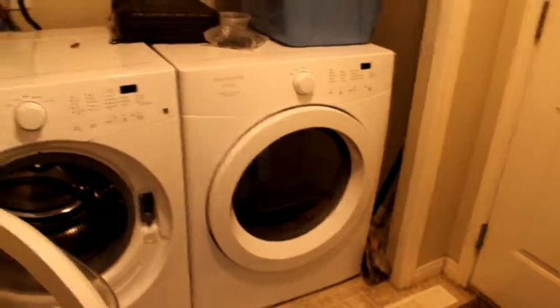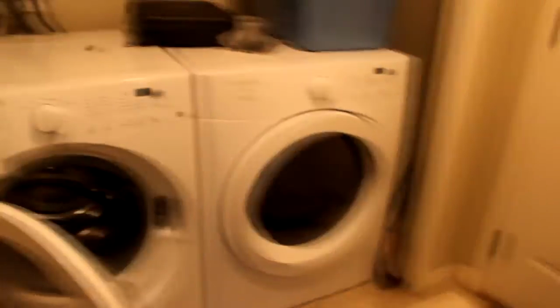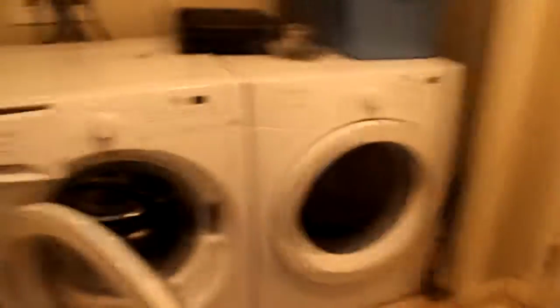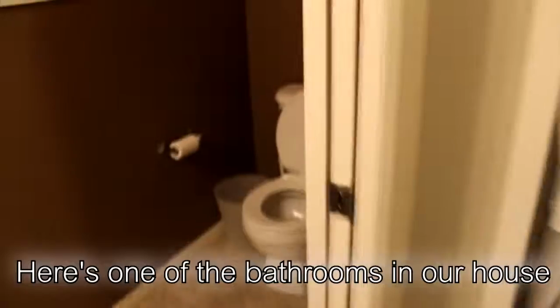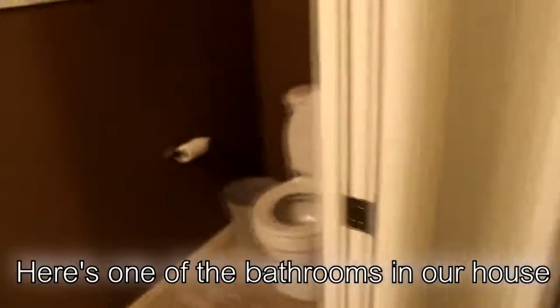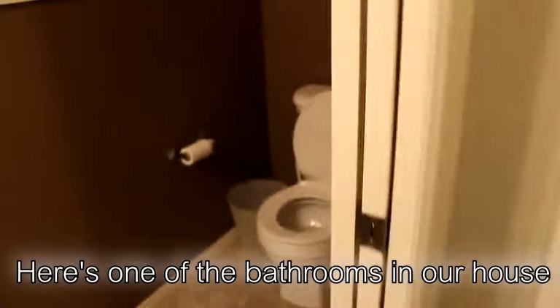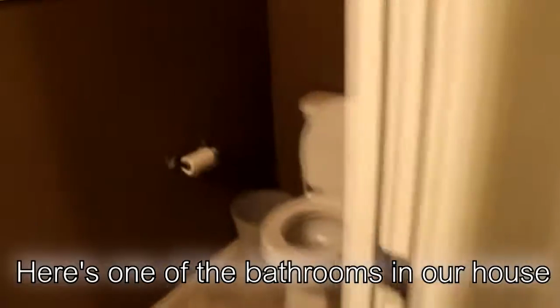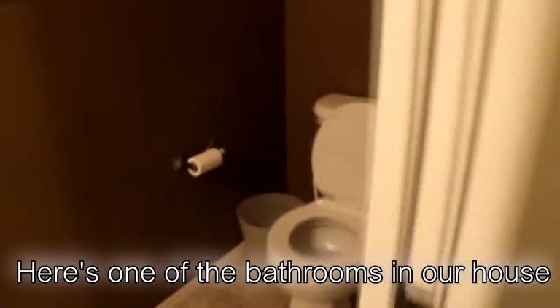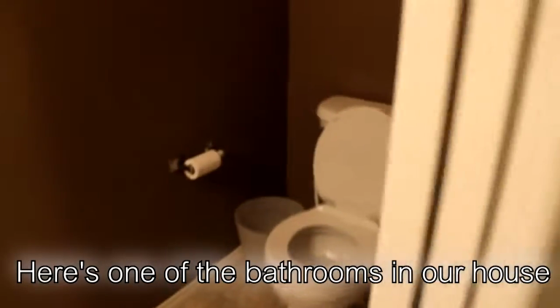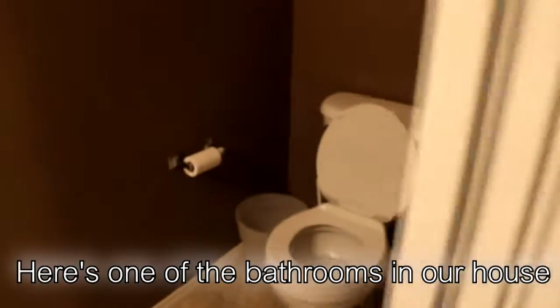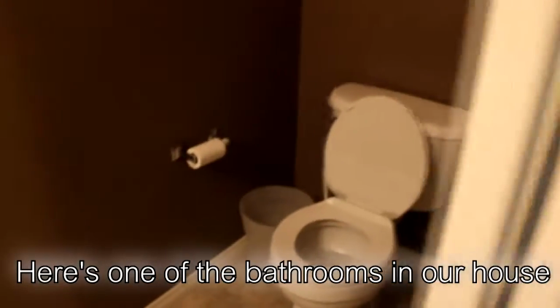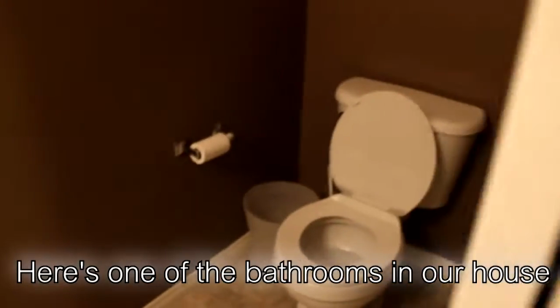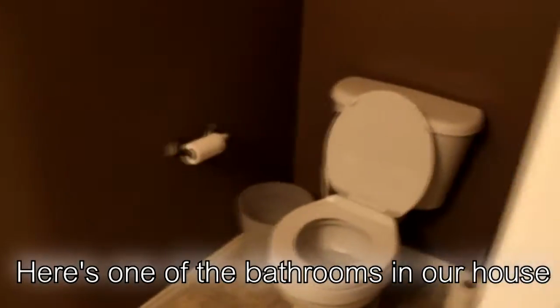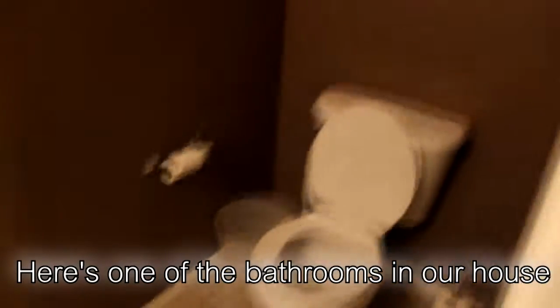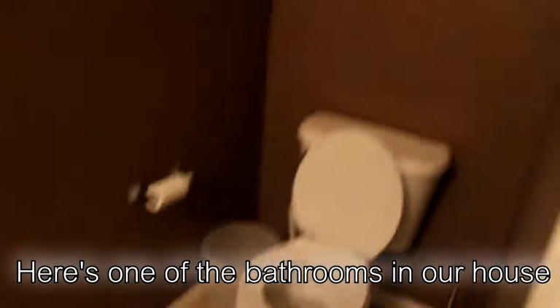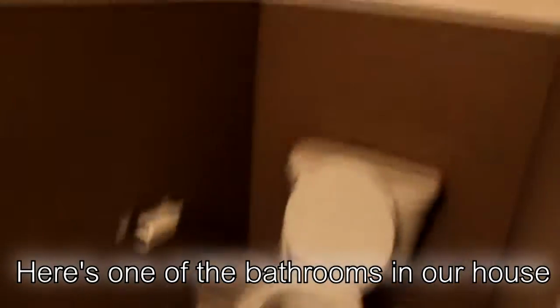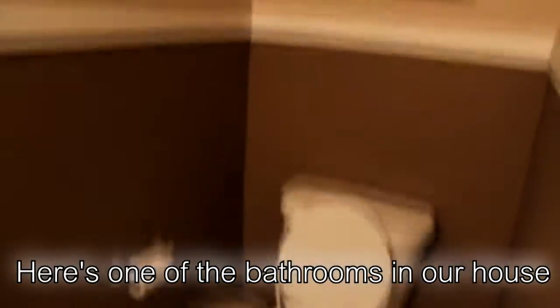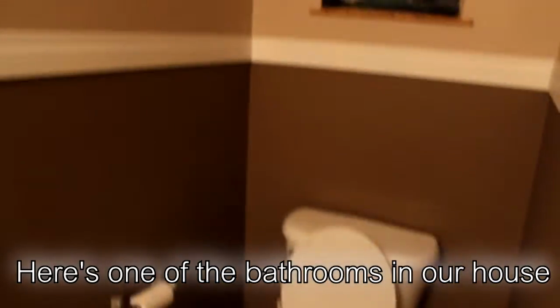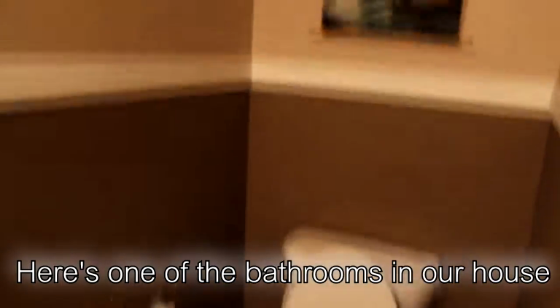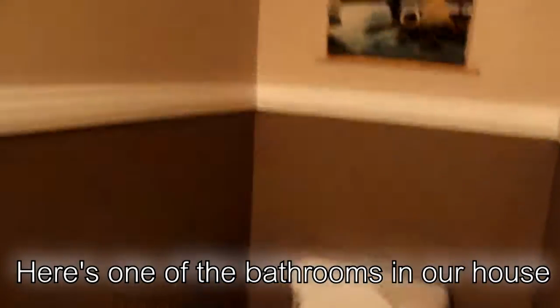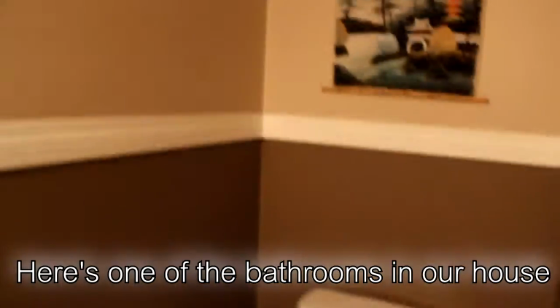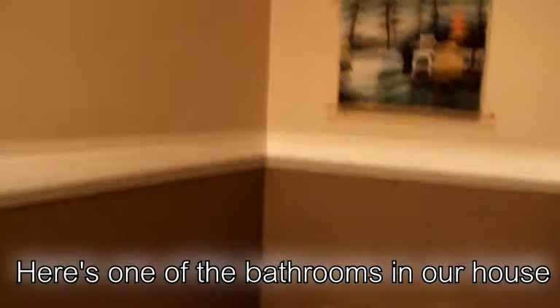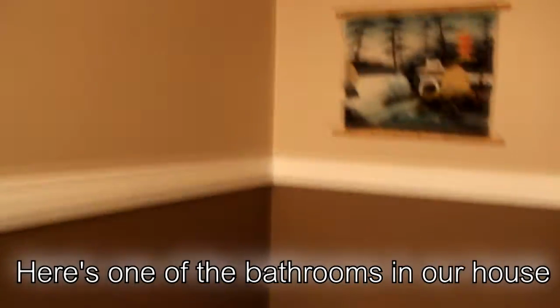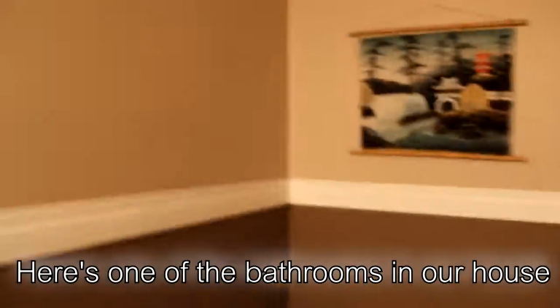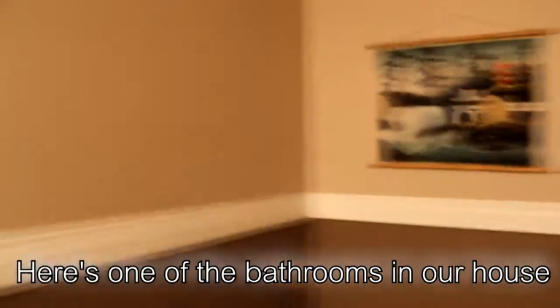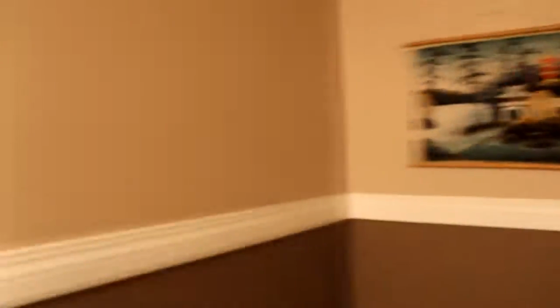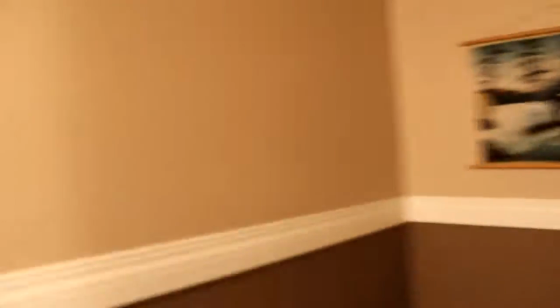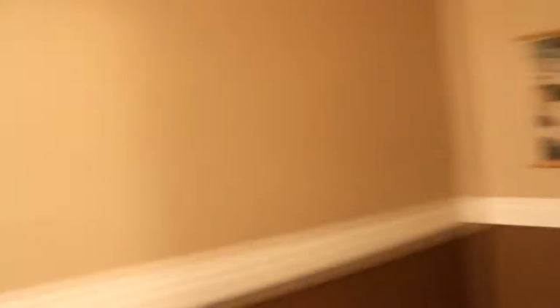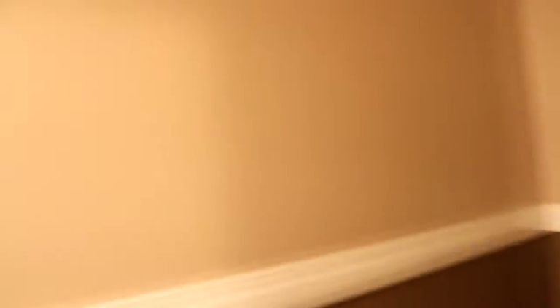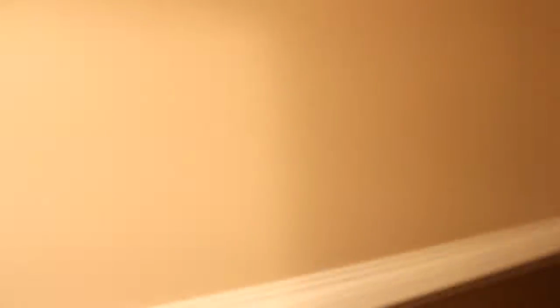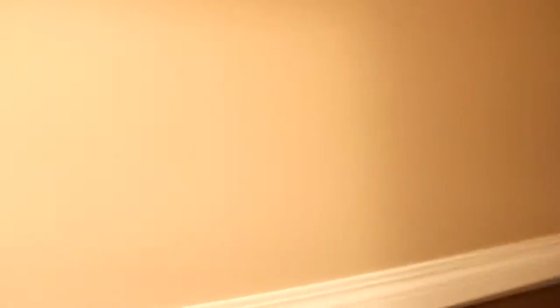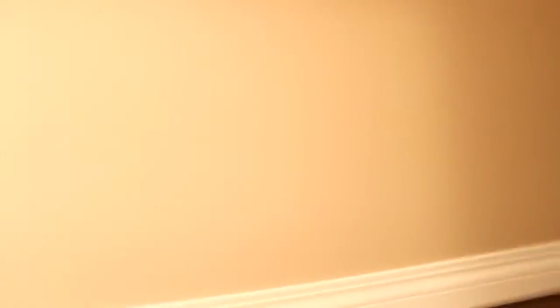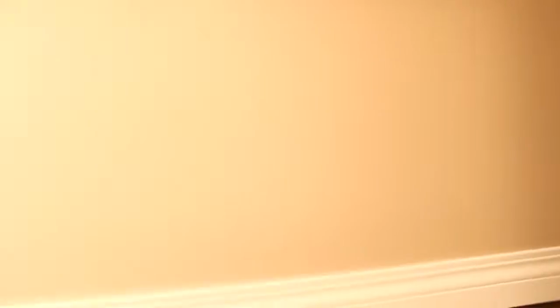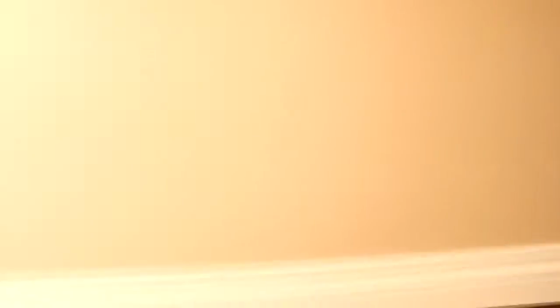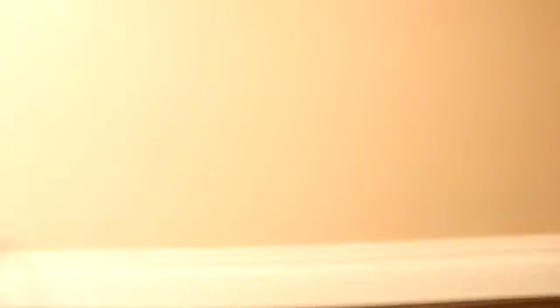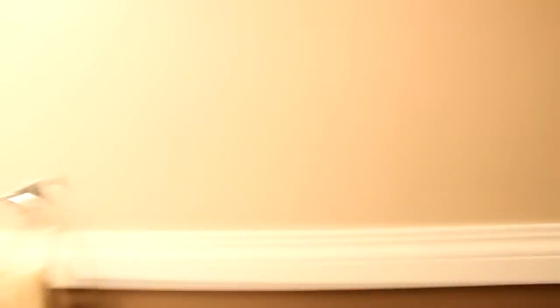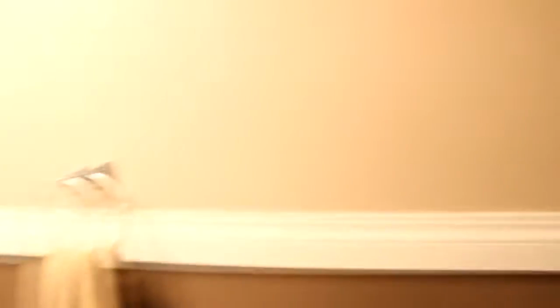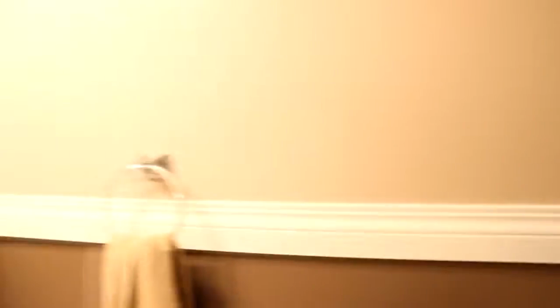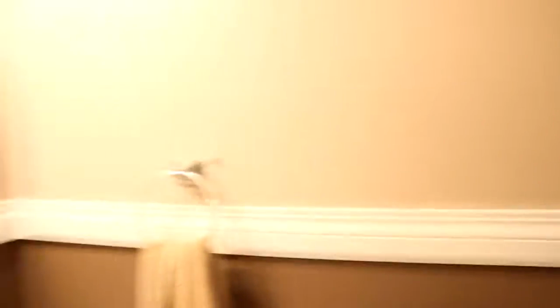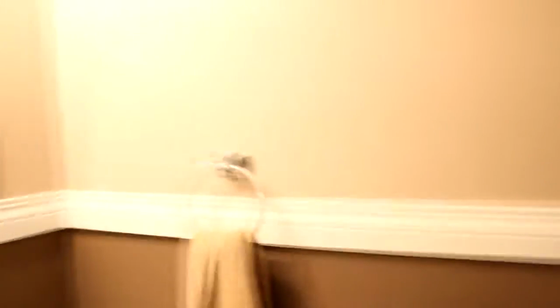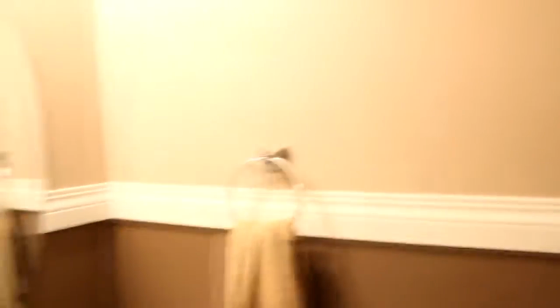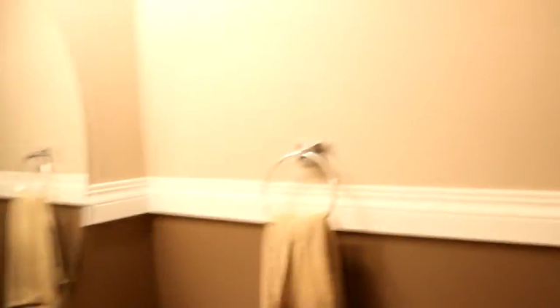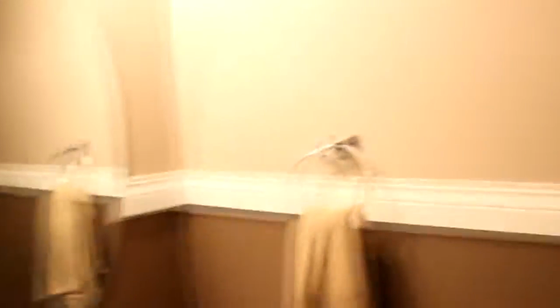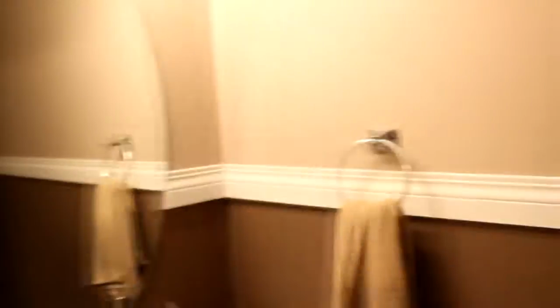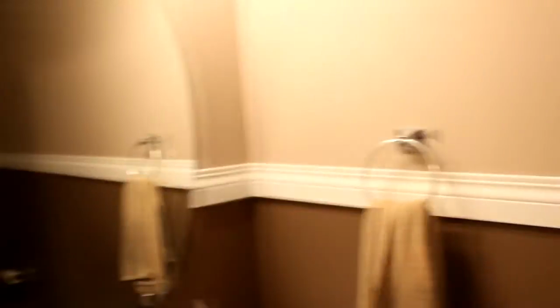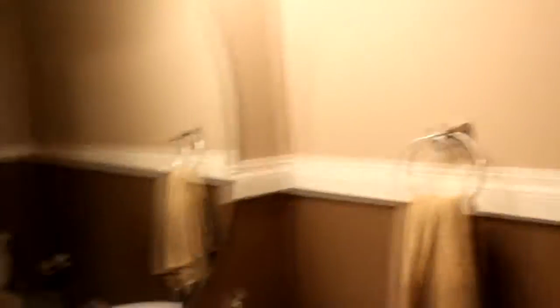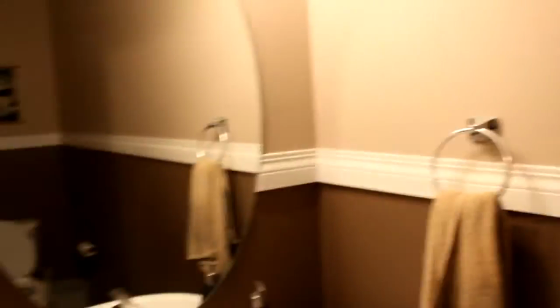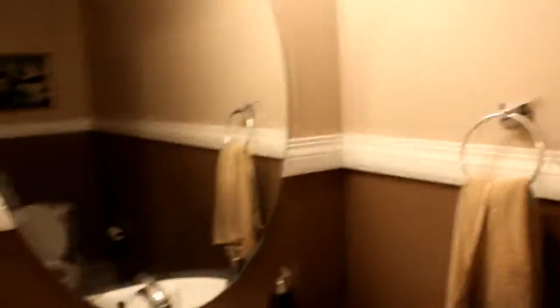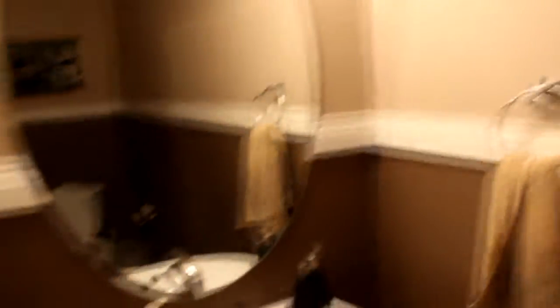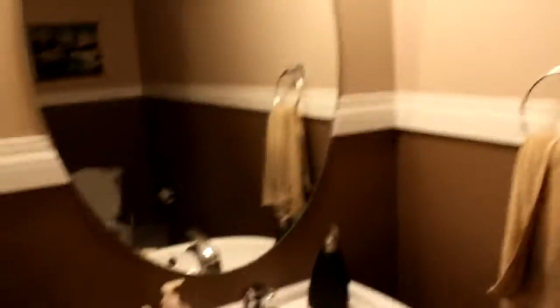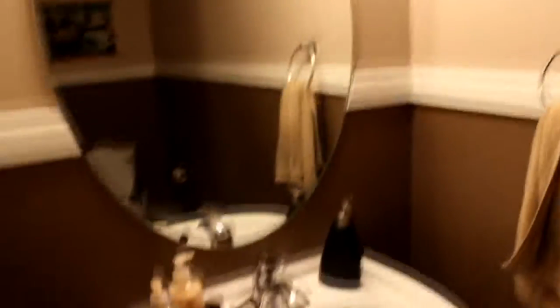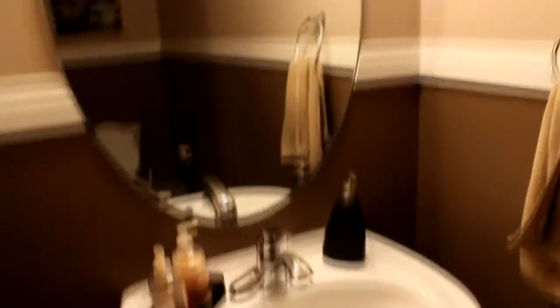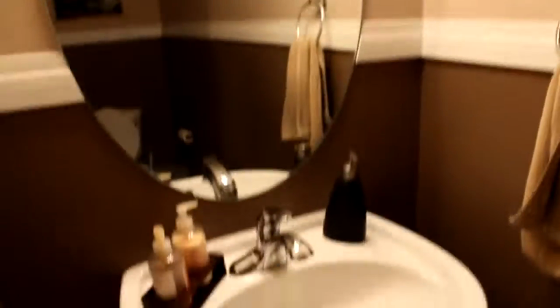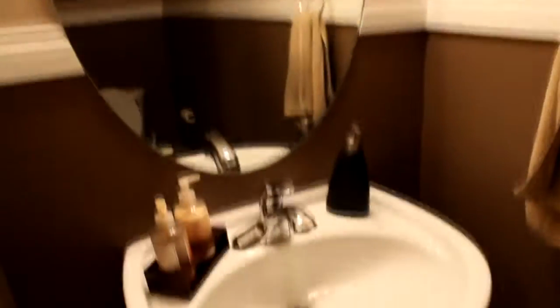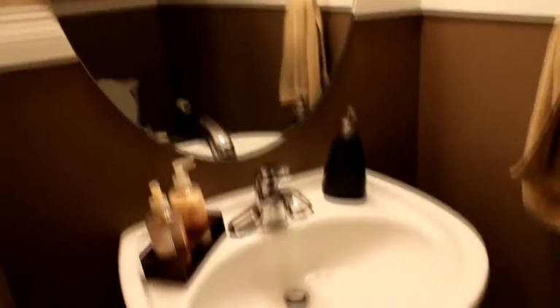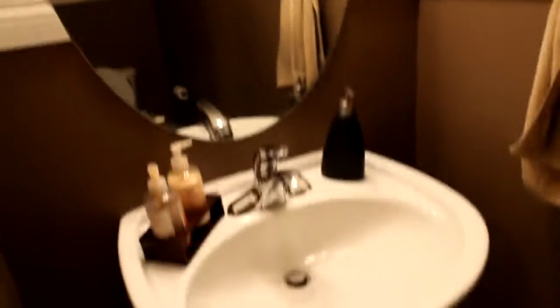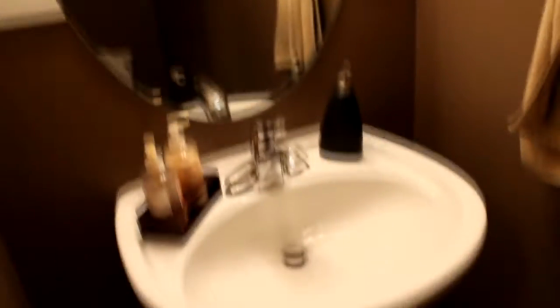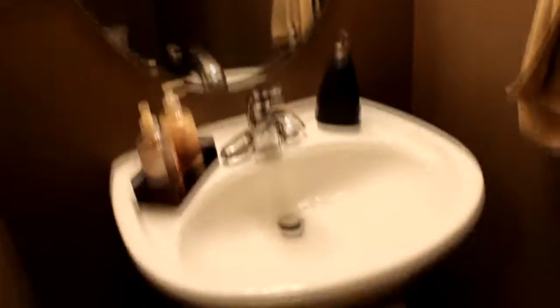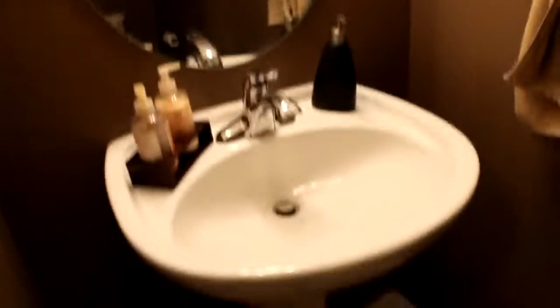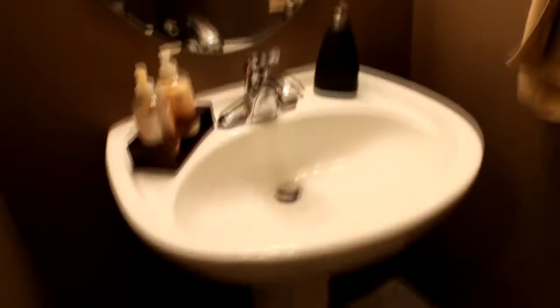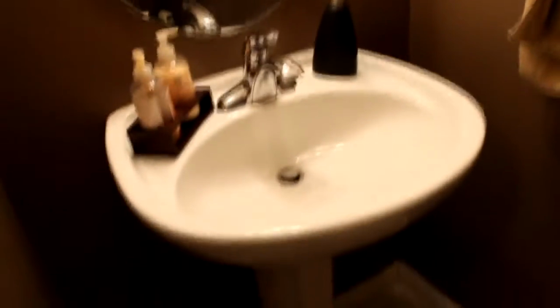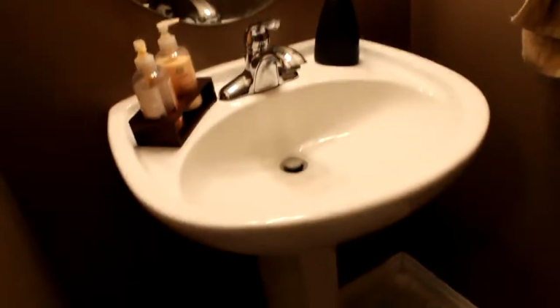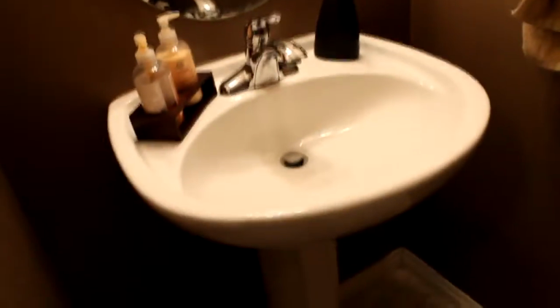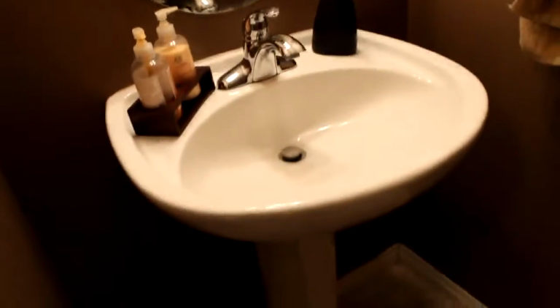There is one of the bathrooms in our house.